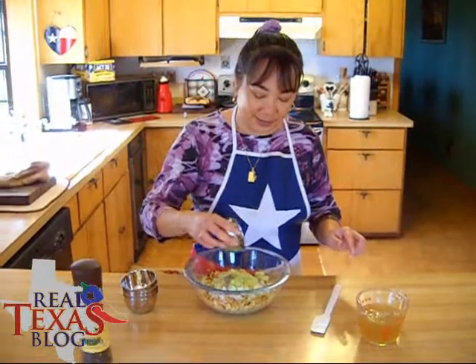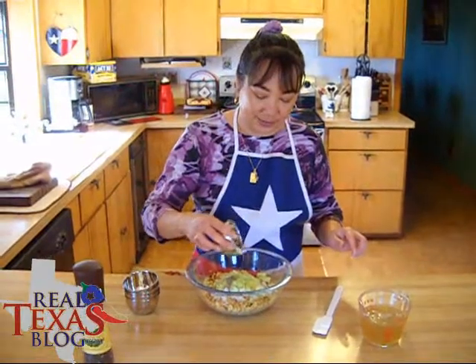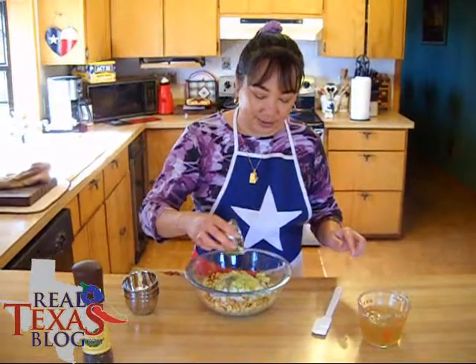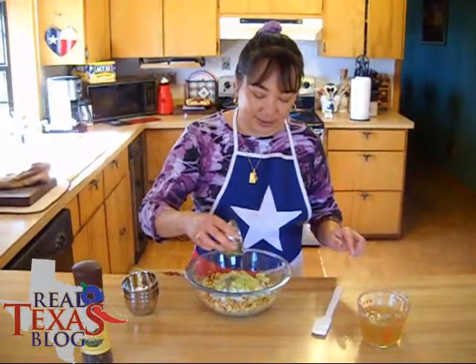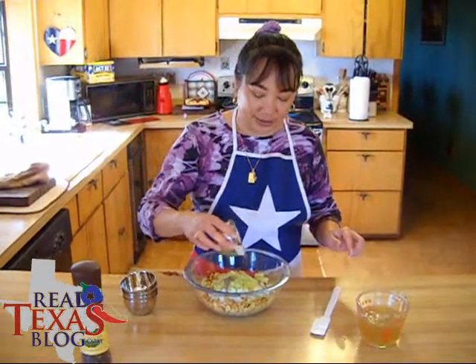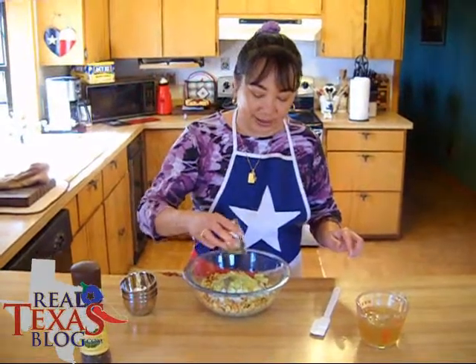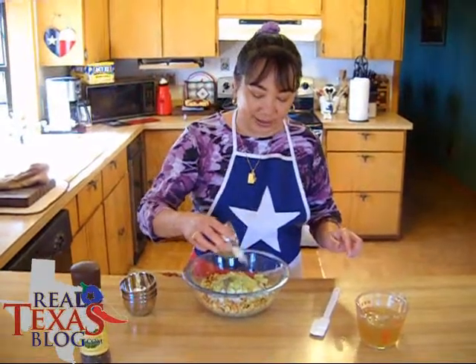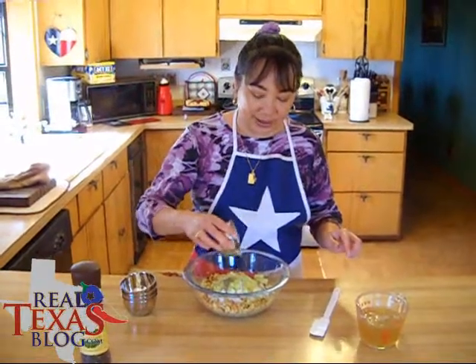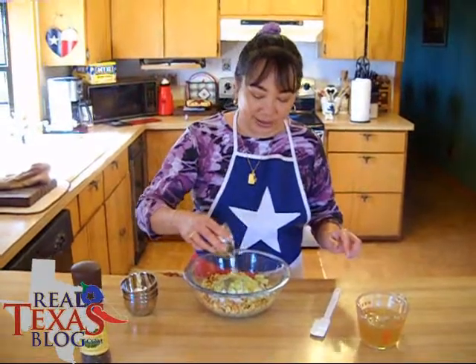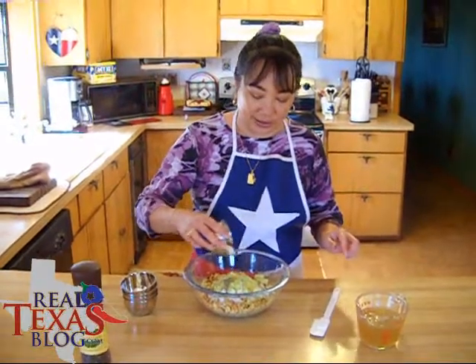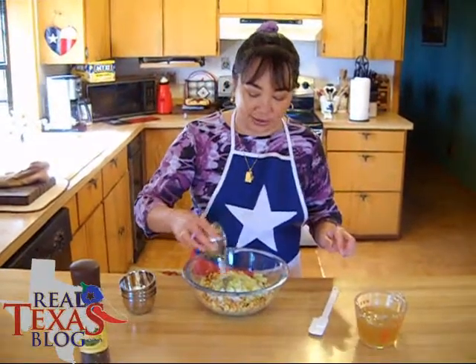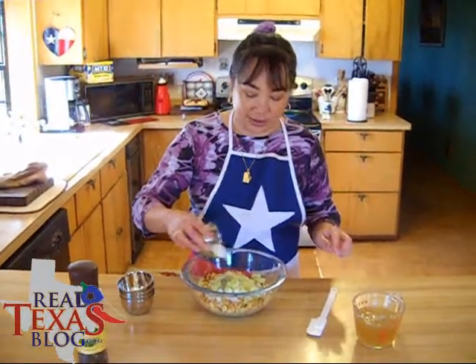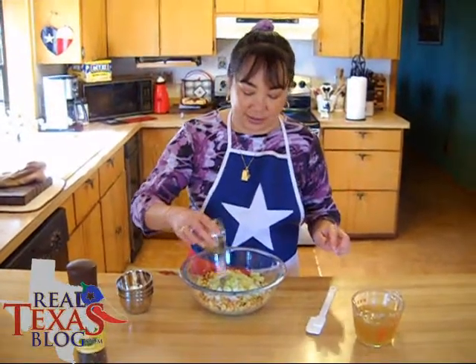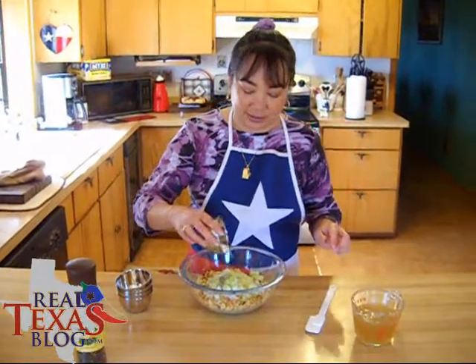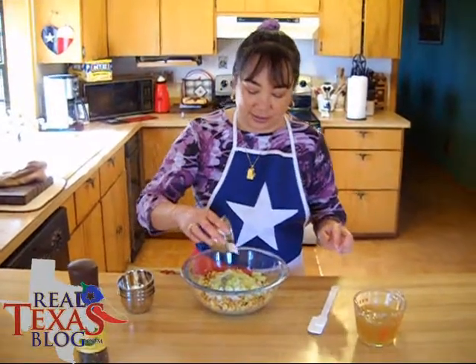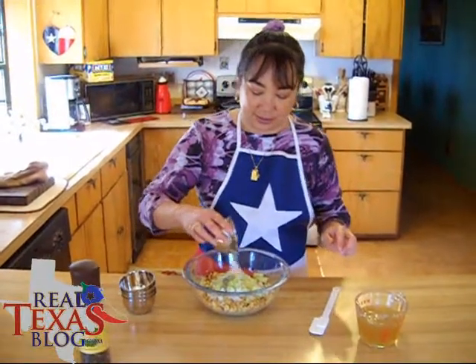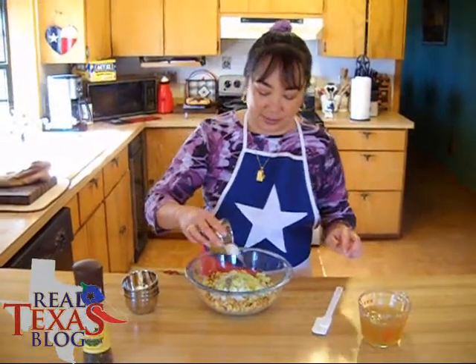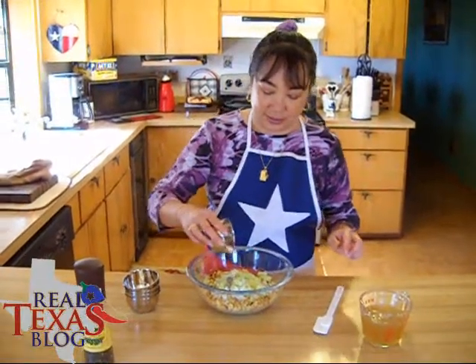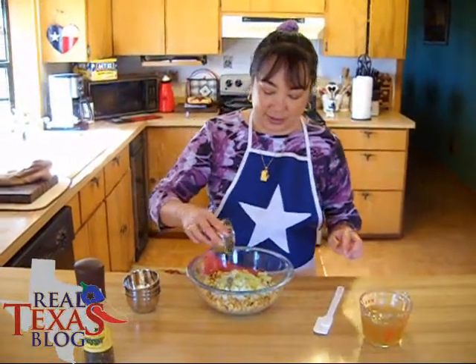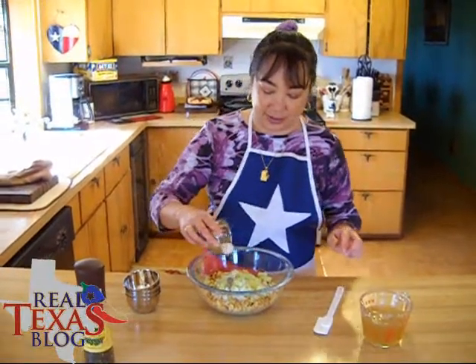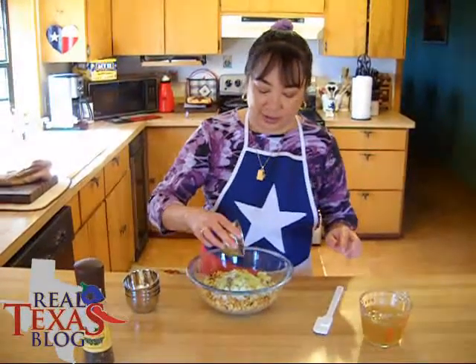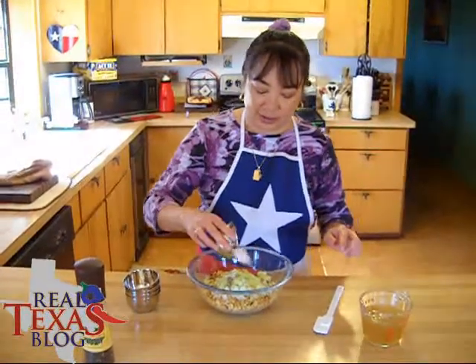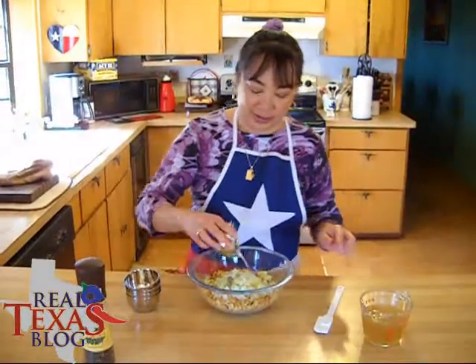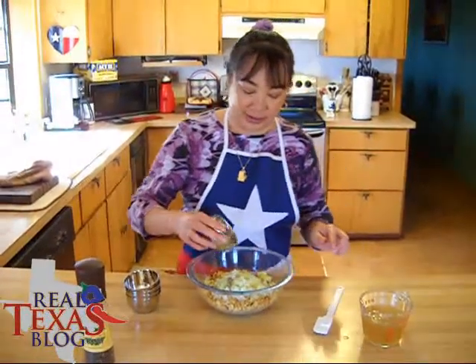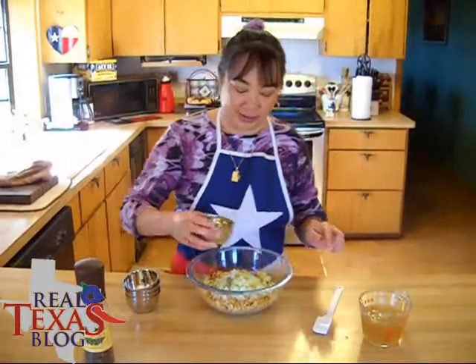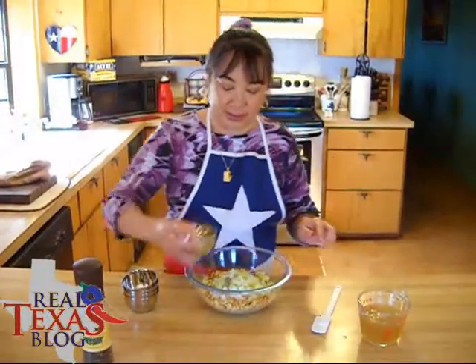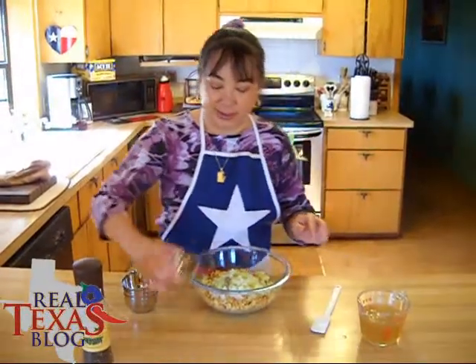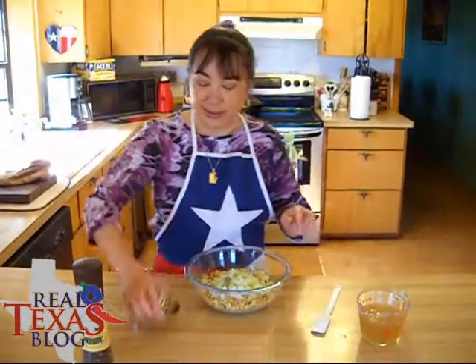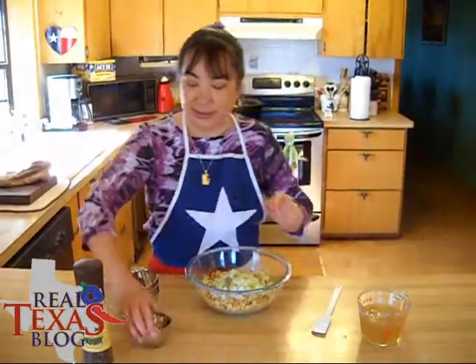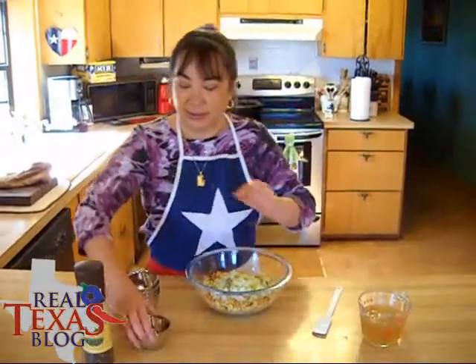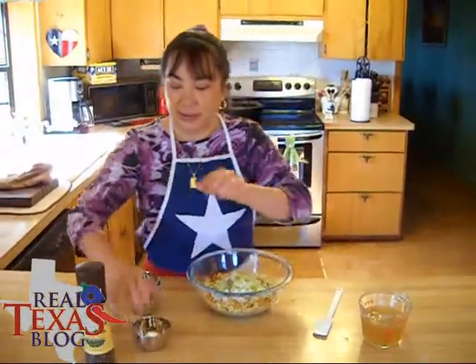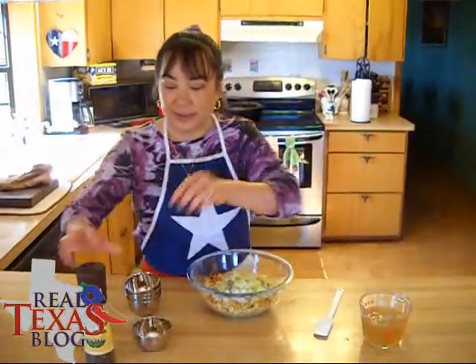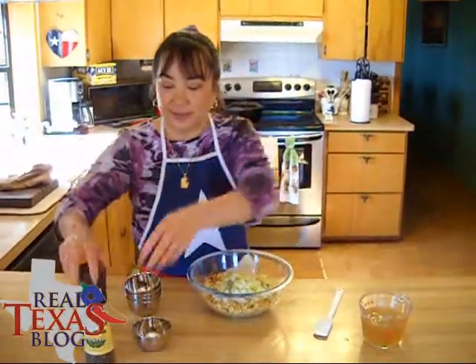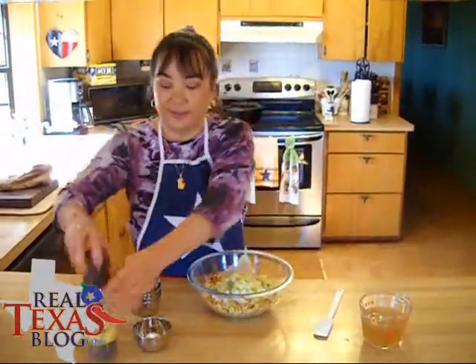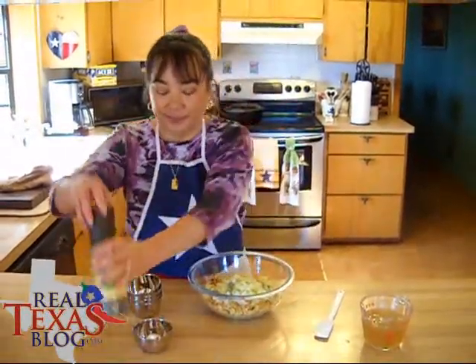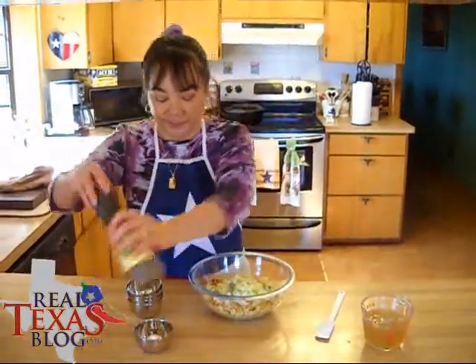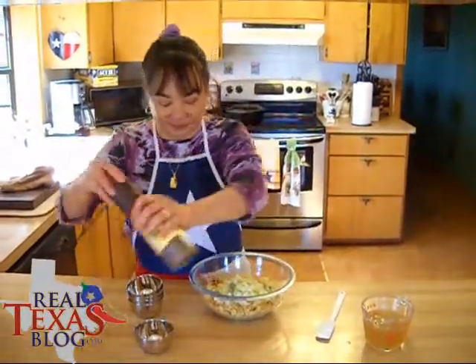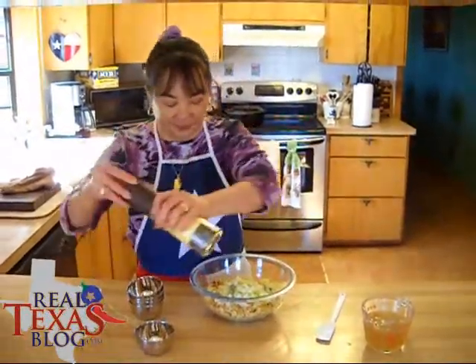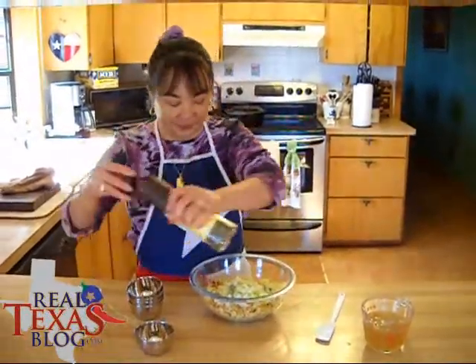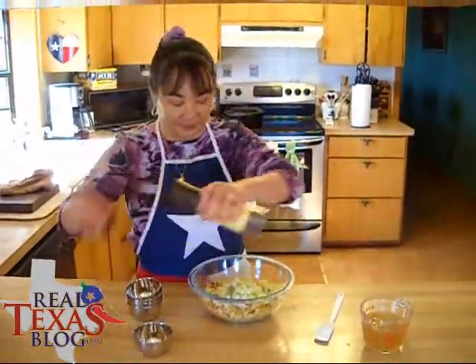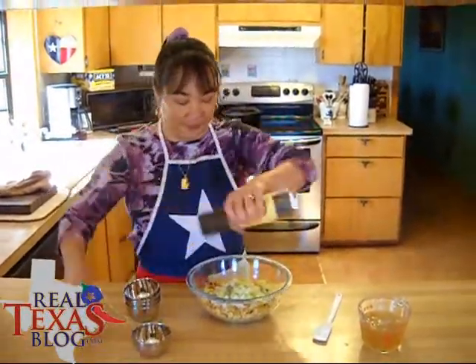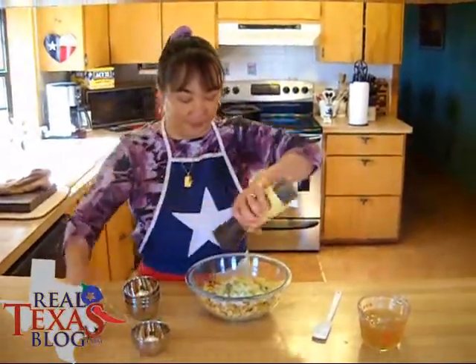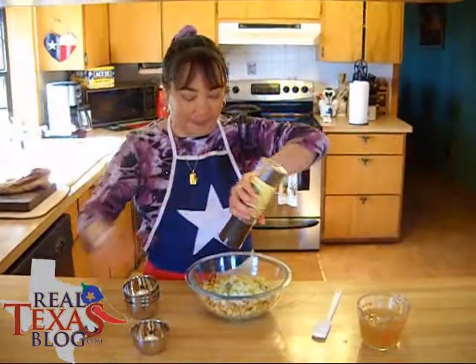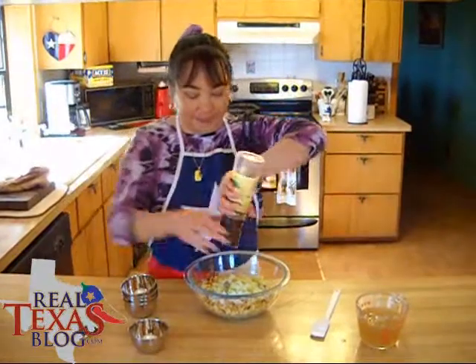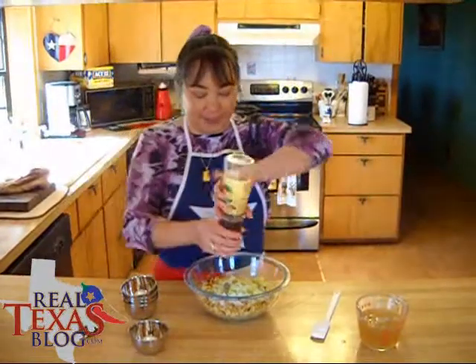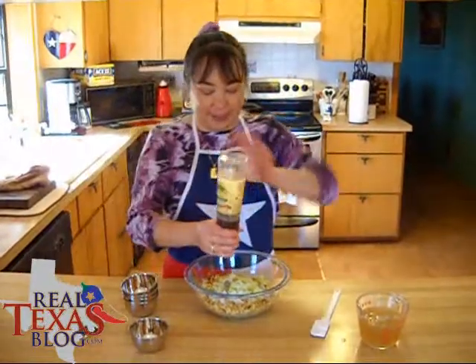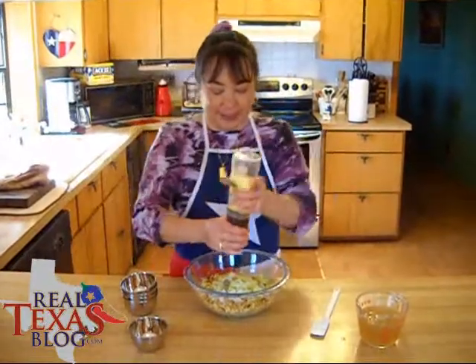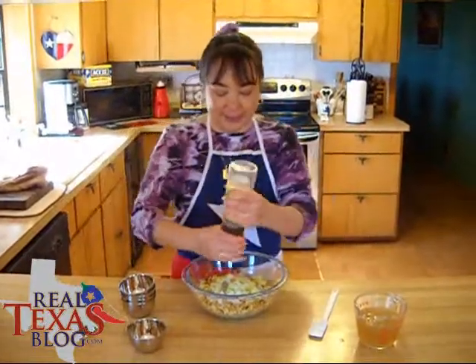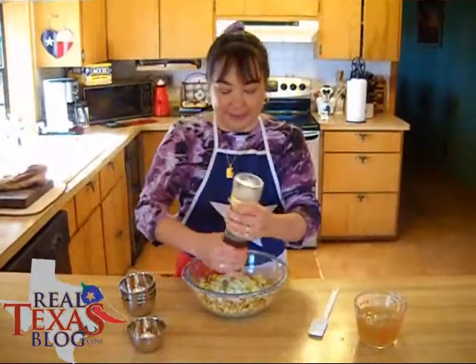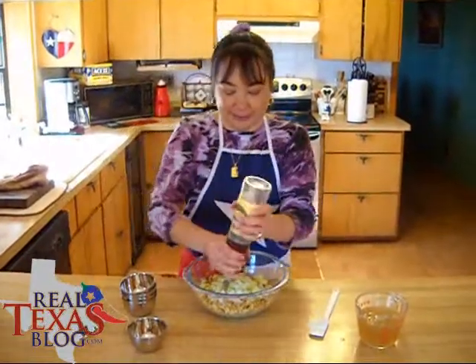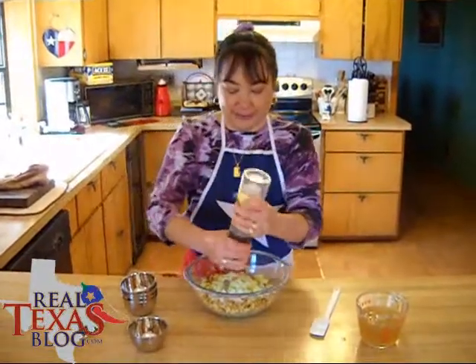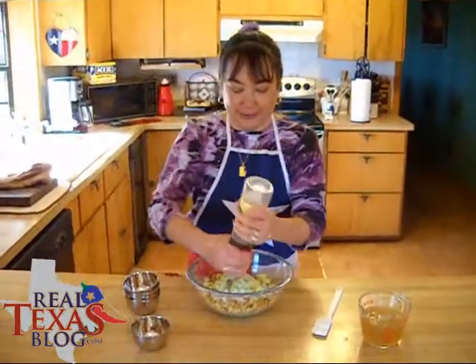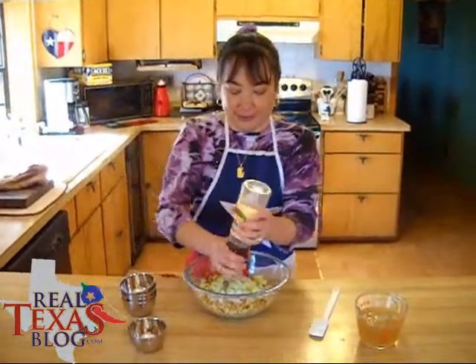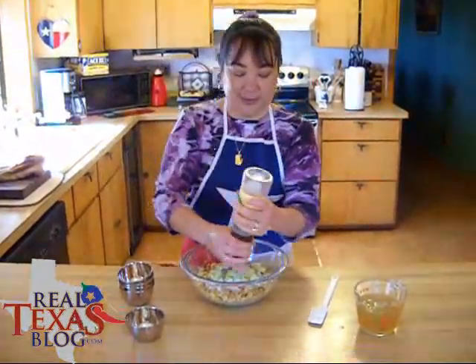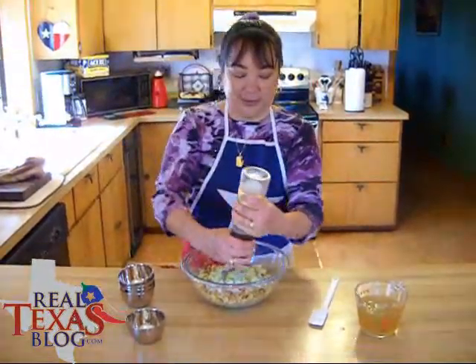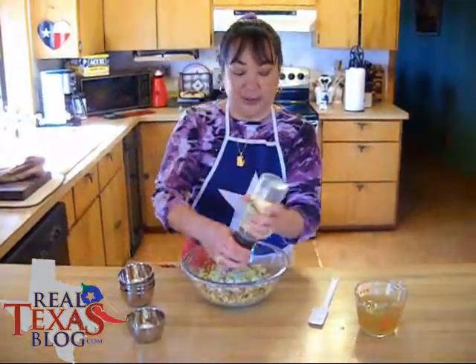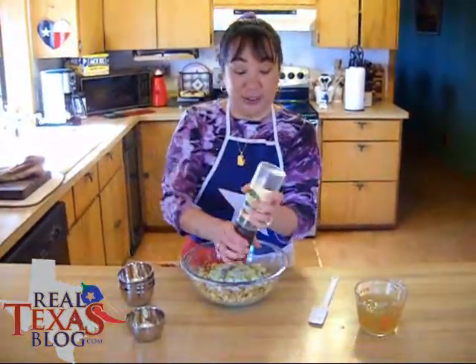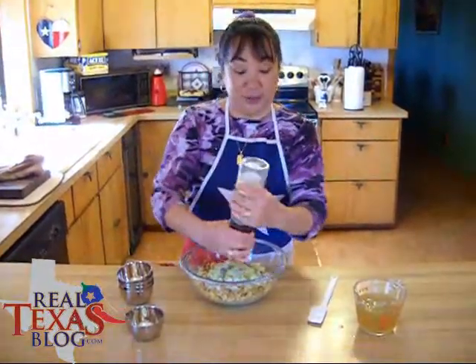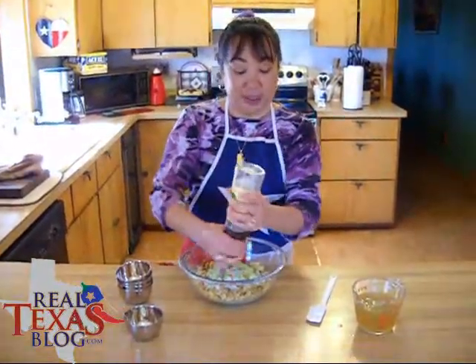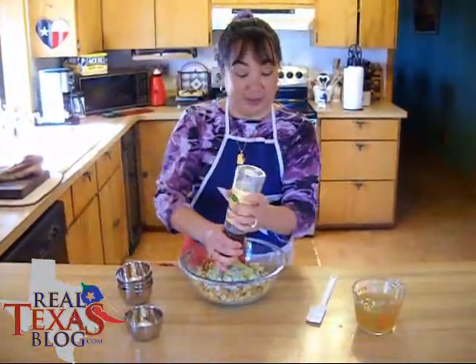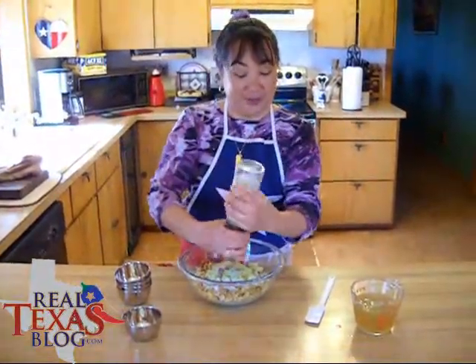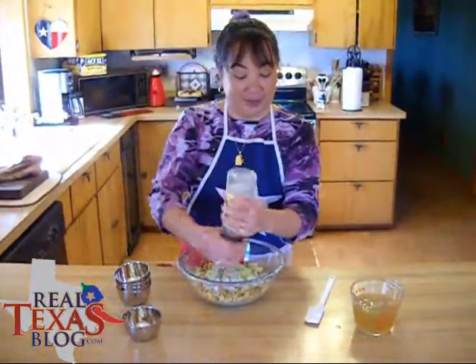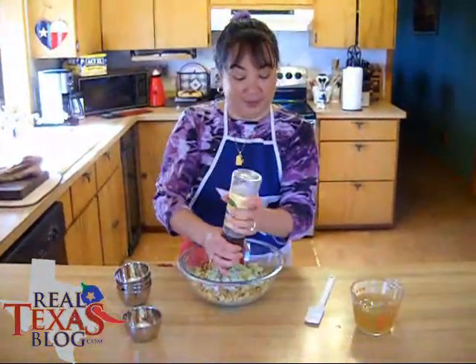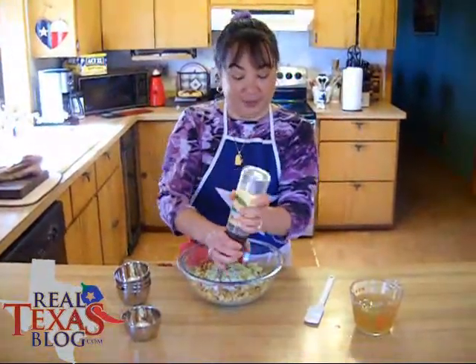And then salt and pepper to taste. I'm just going to go ahead and put in just a little bit of salt and just fresh ground pepper.